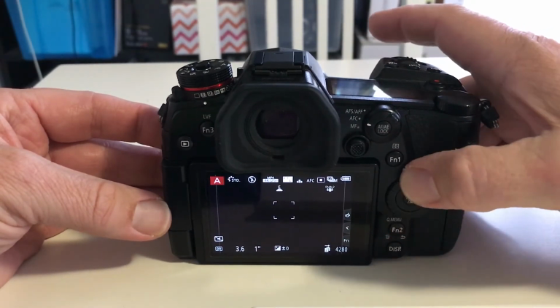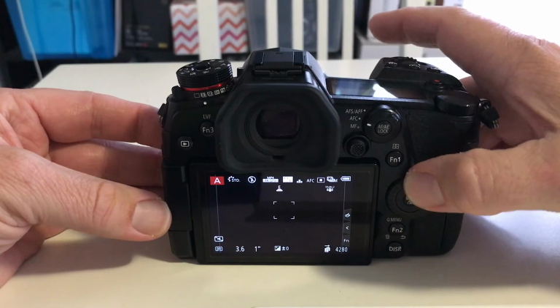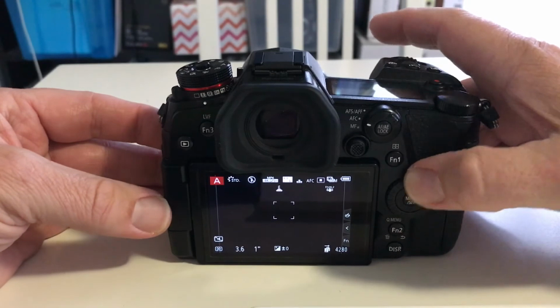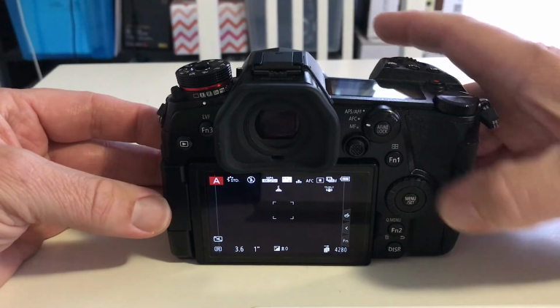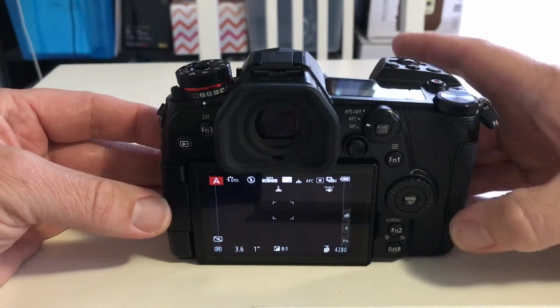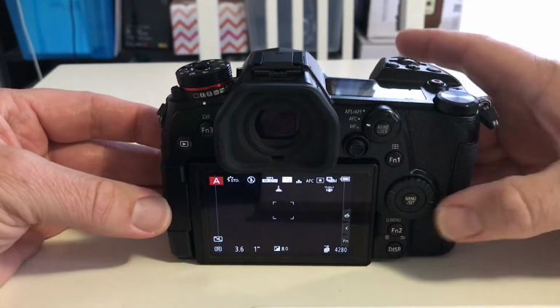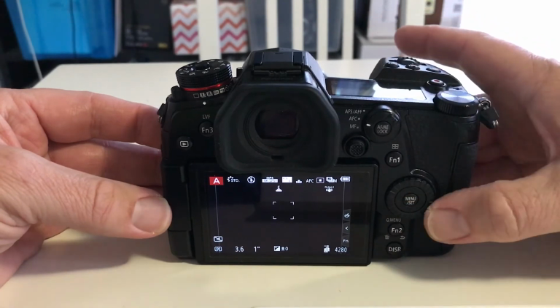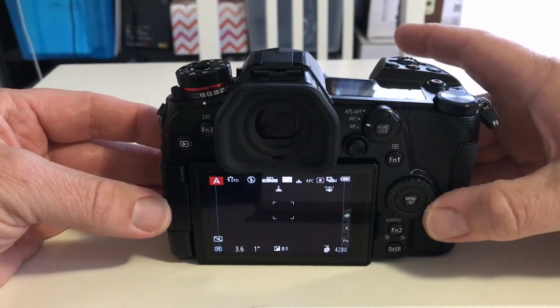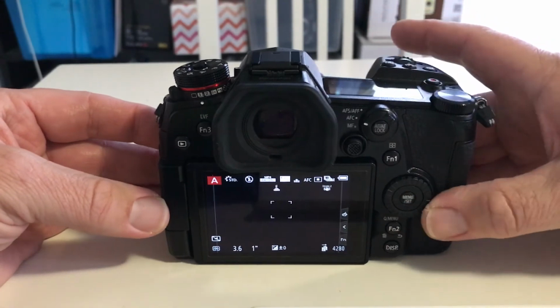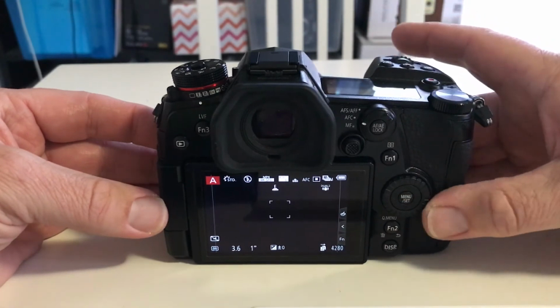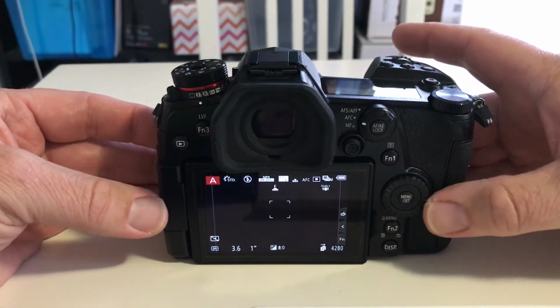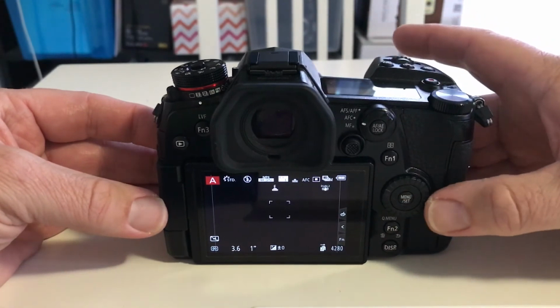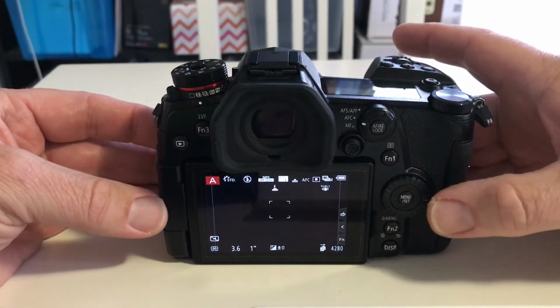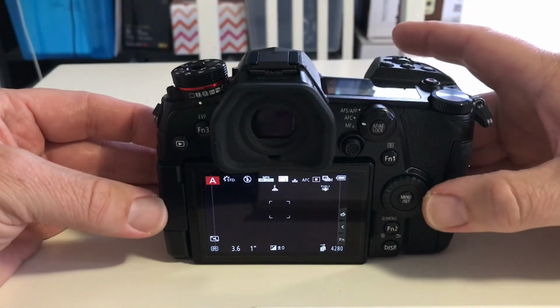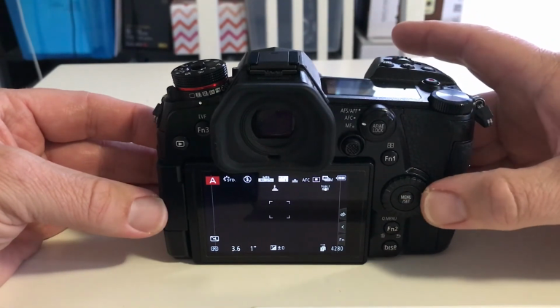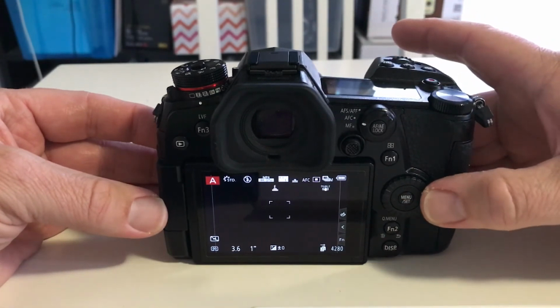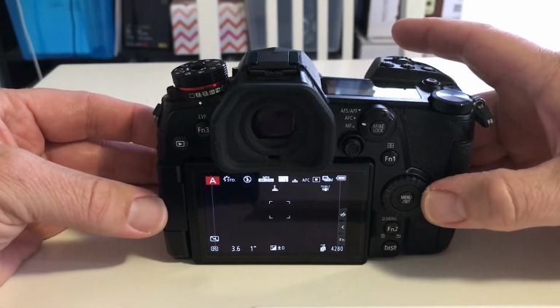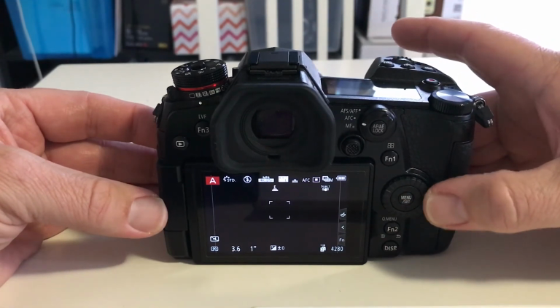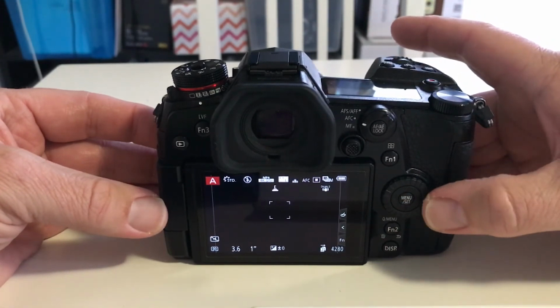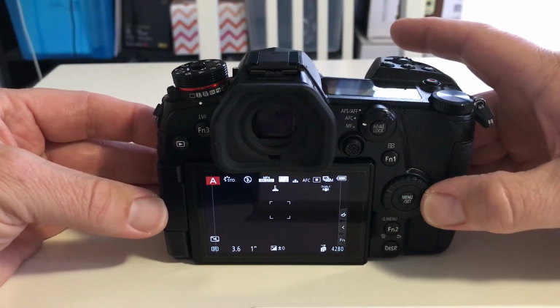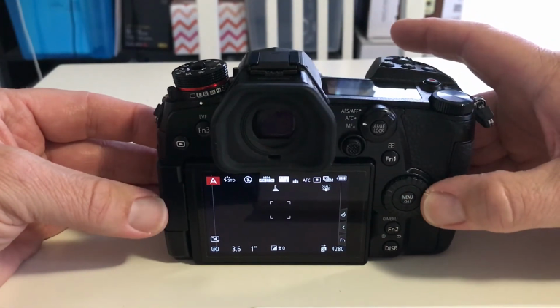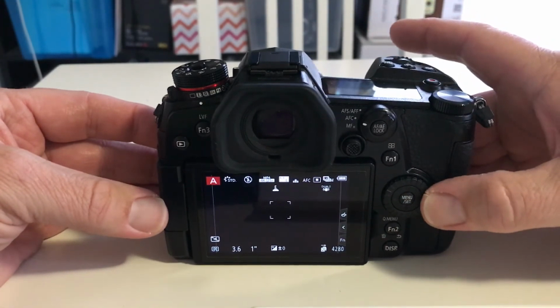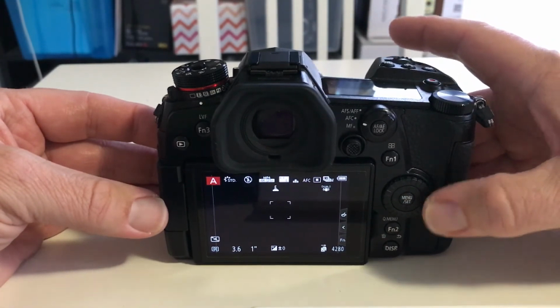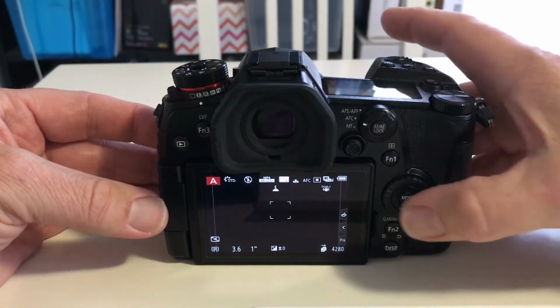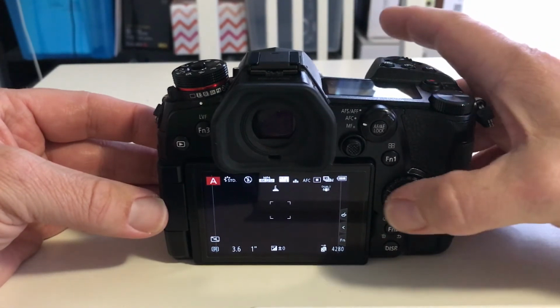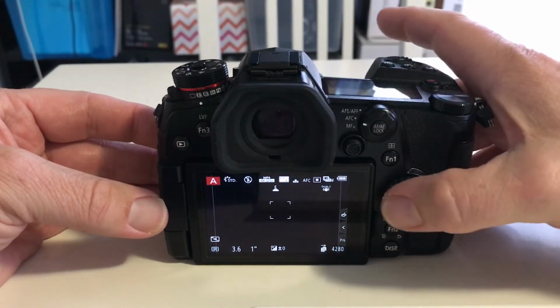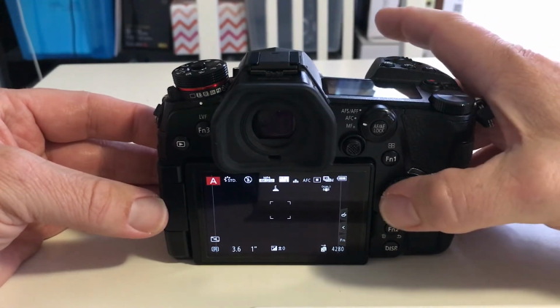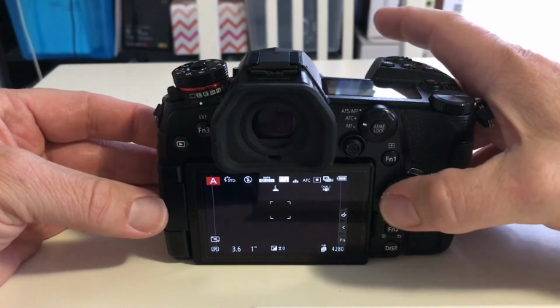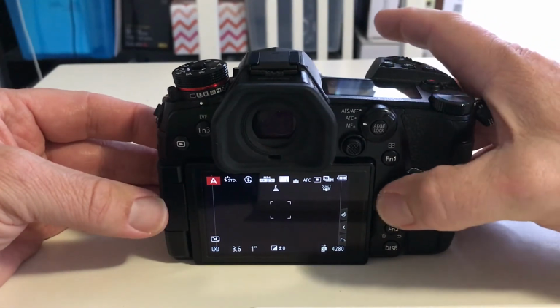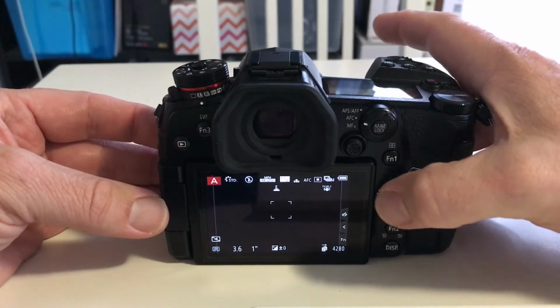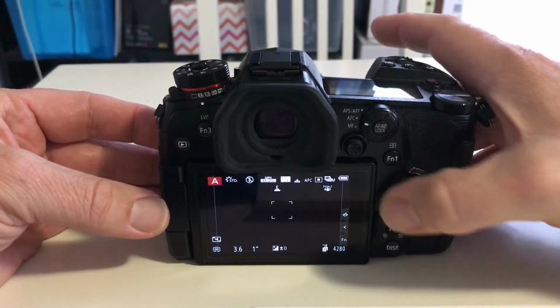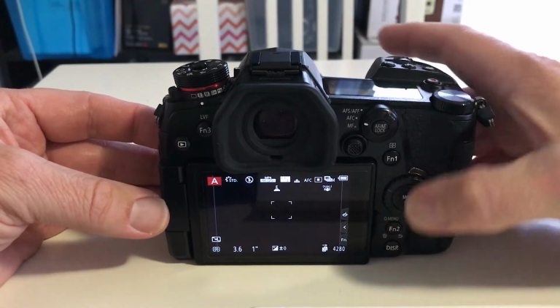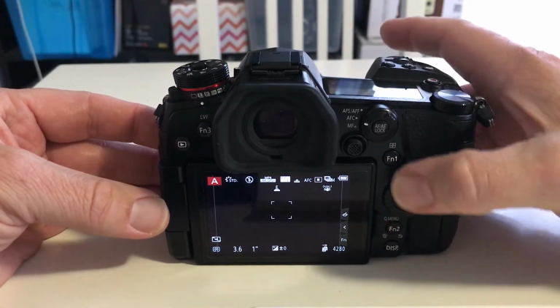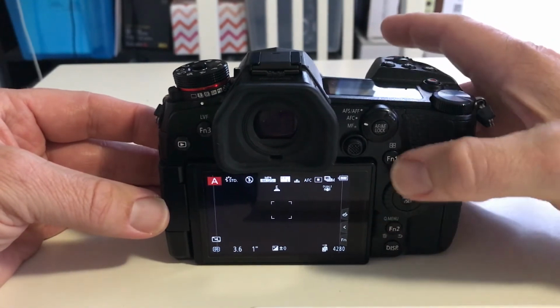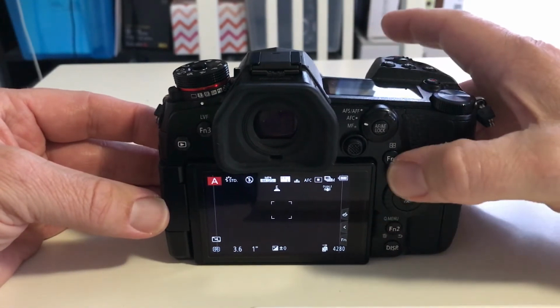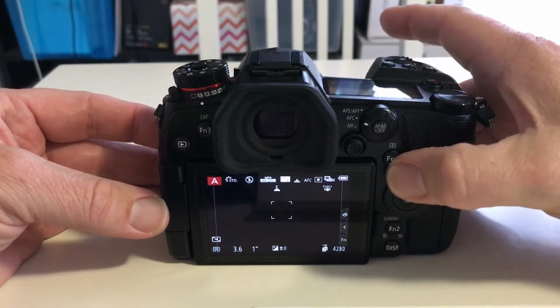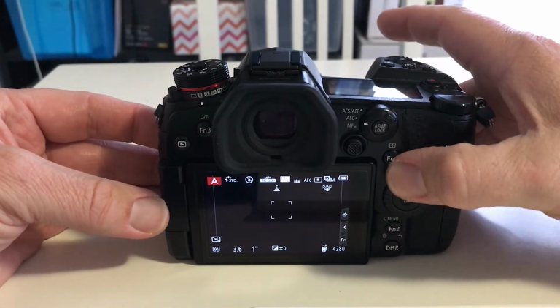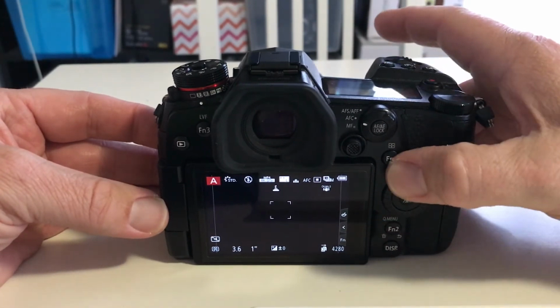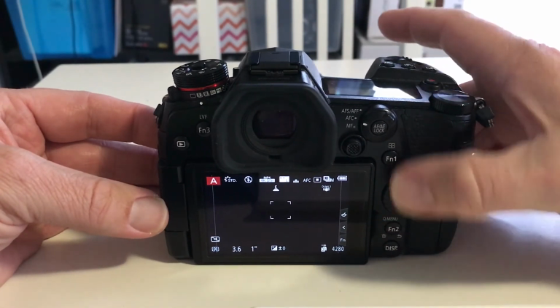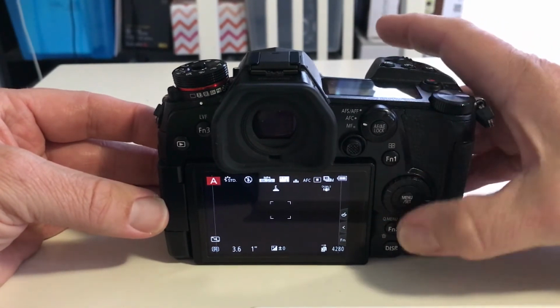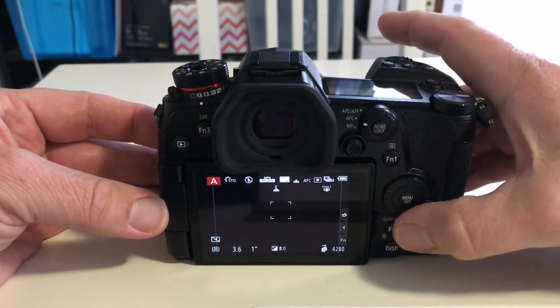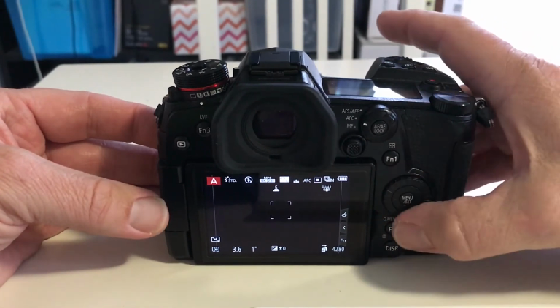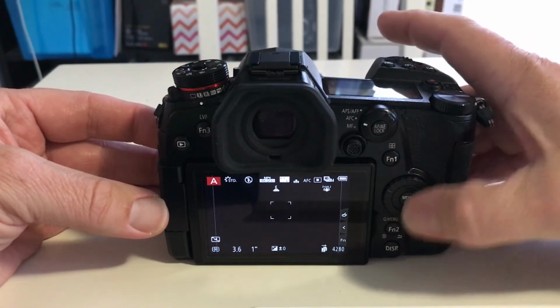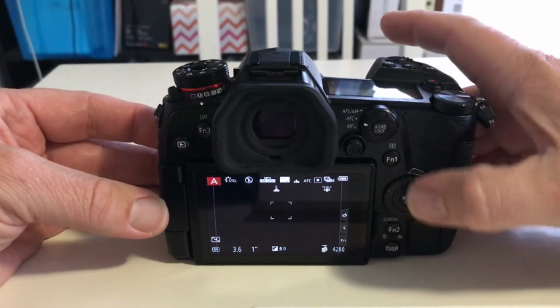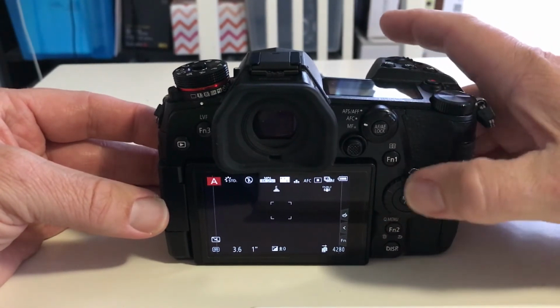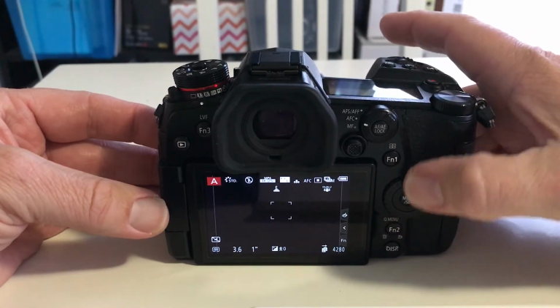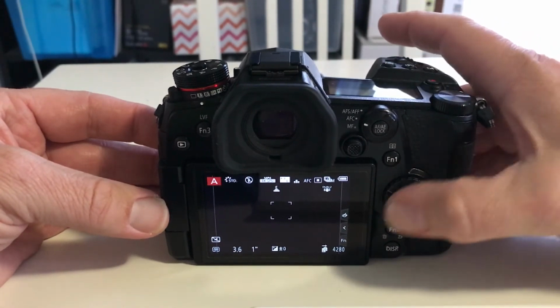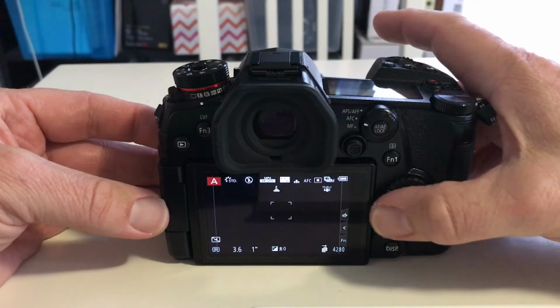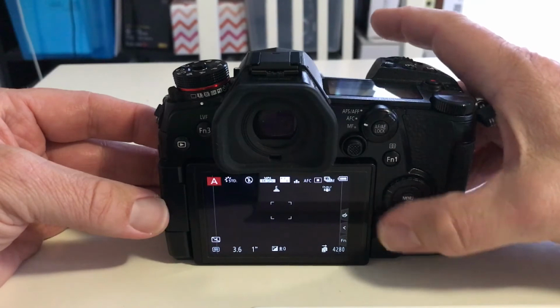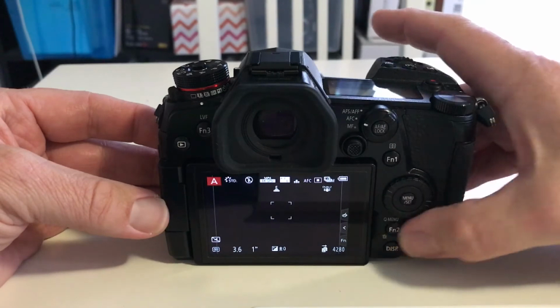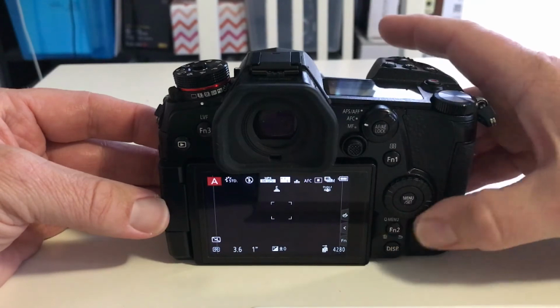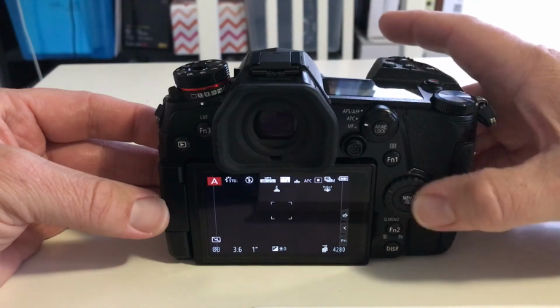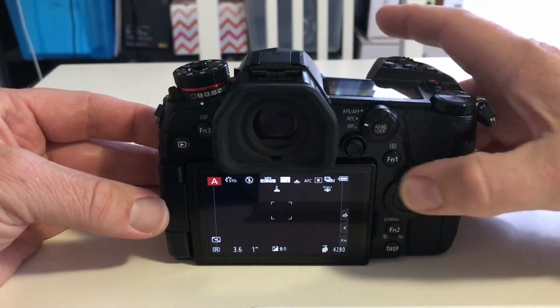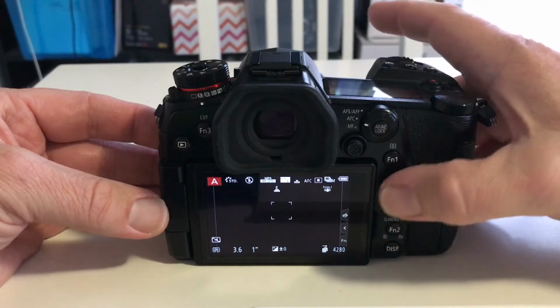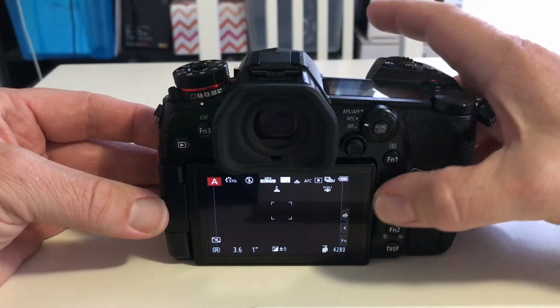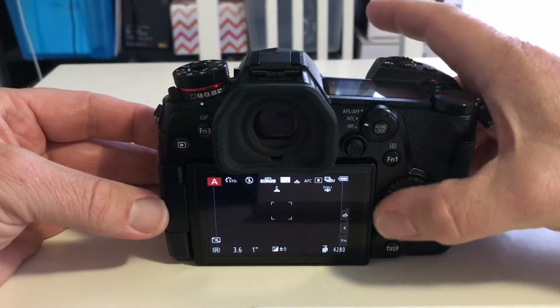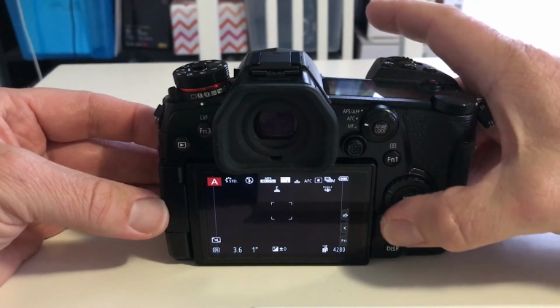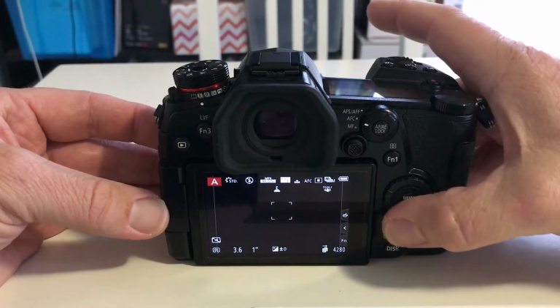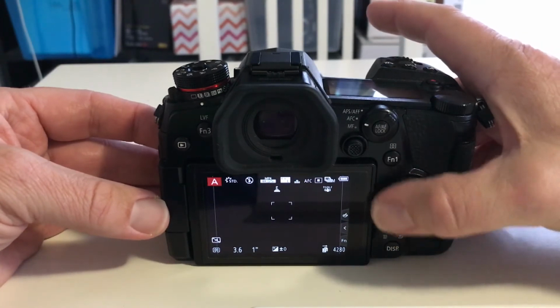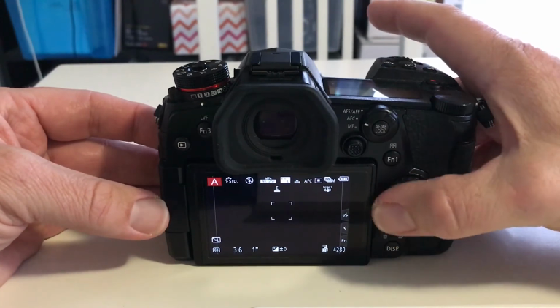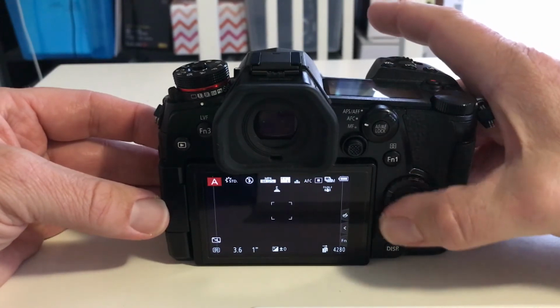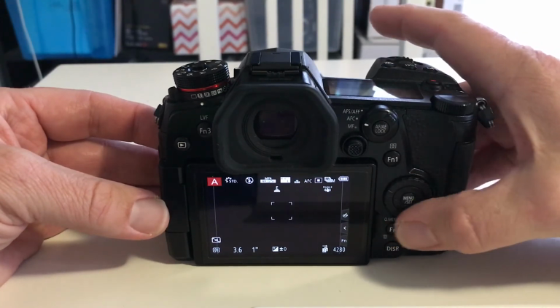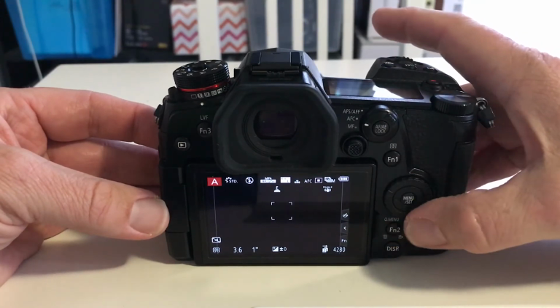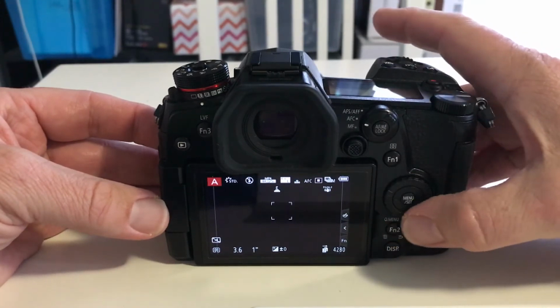You've got a side button here, a side button there, up and down — hence the name directional pad.